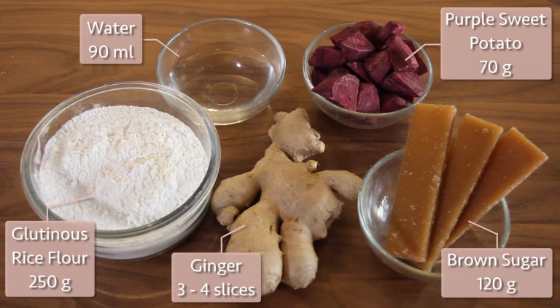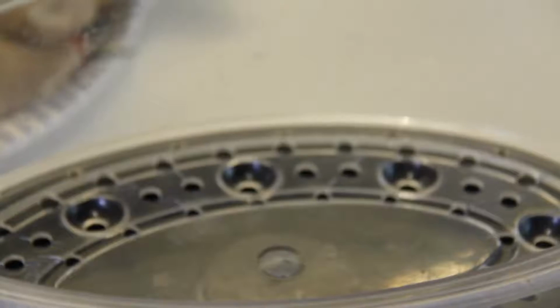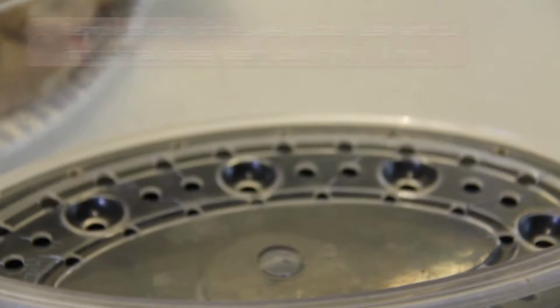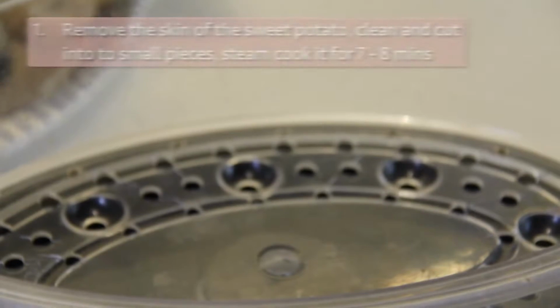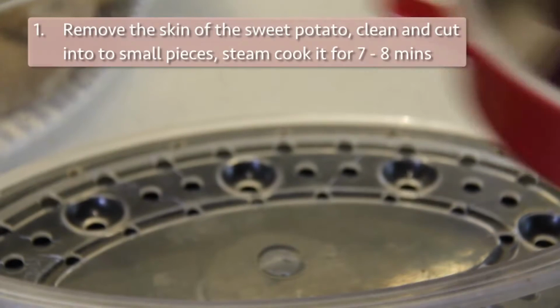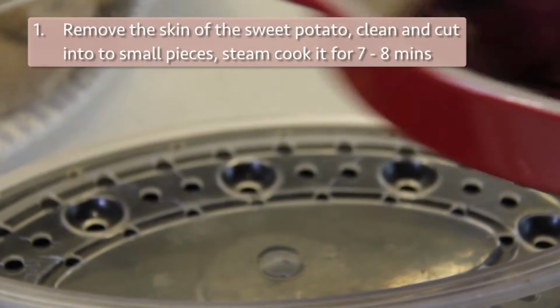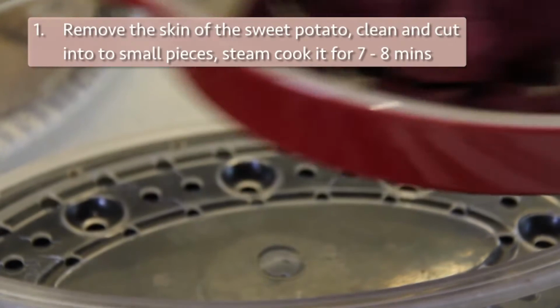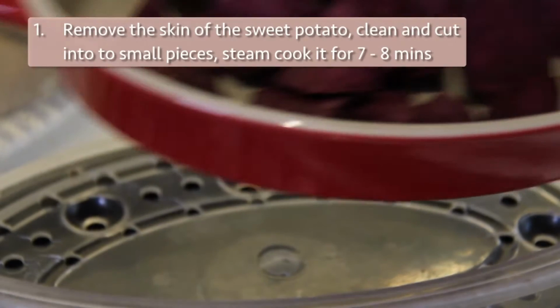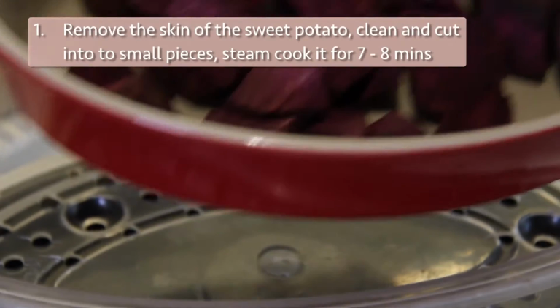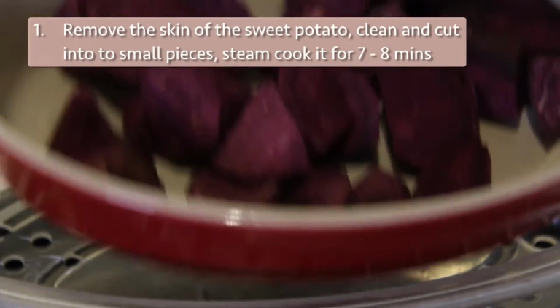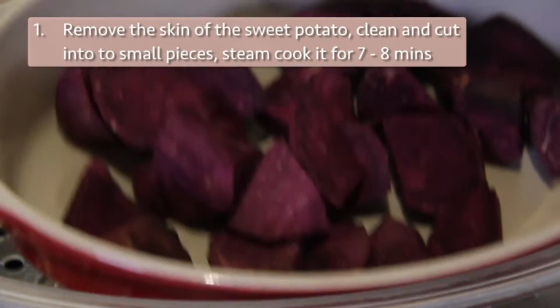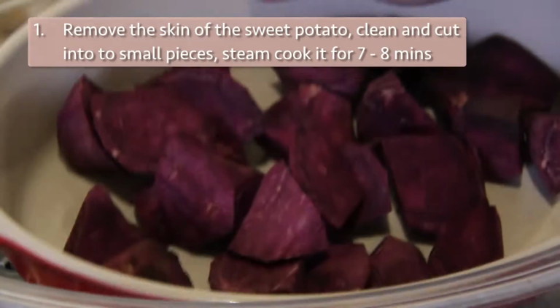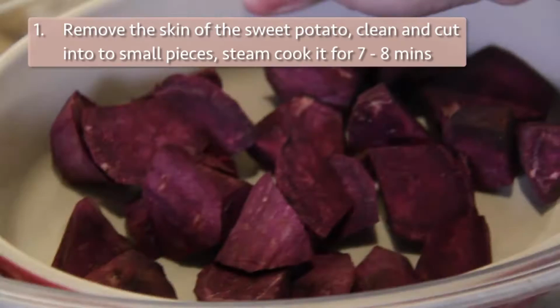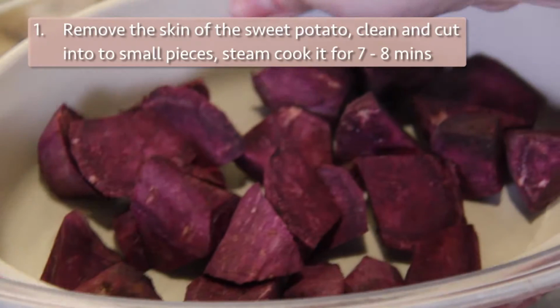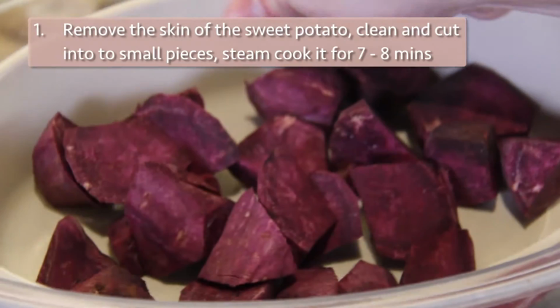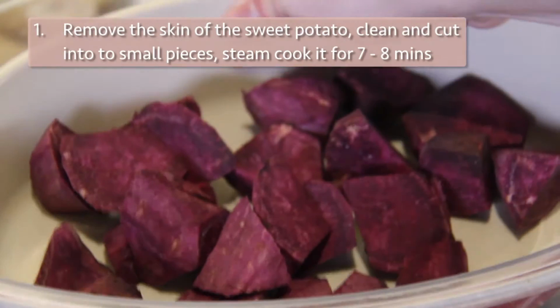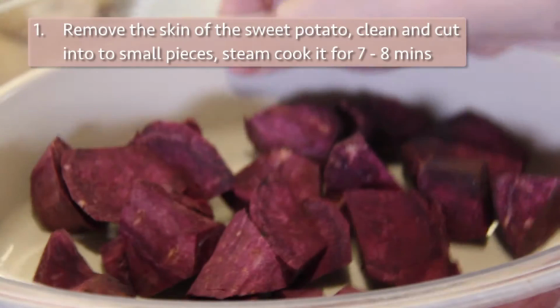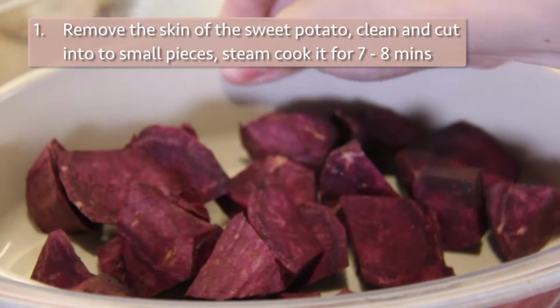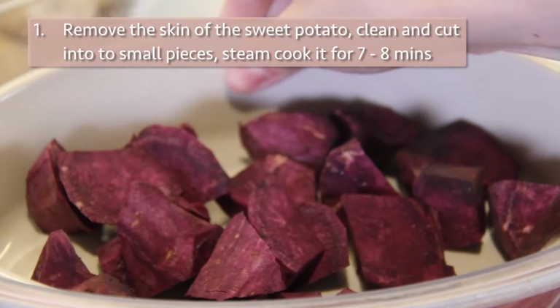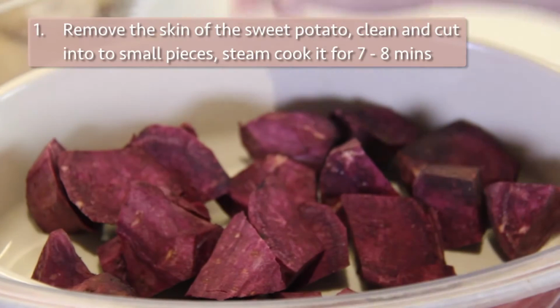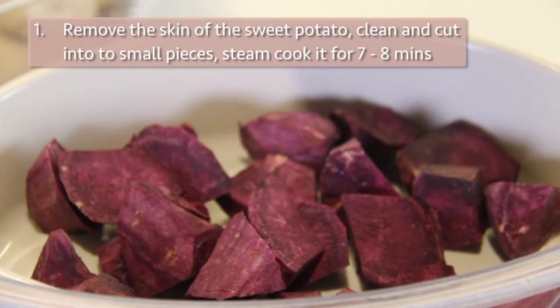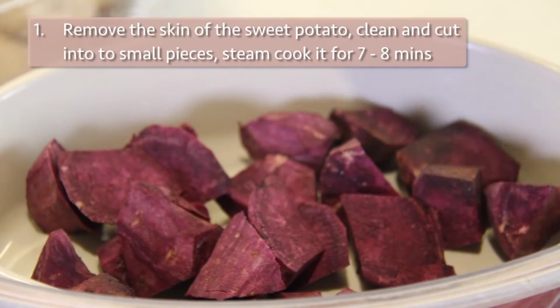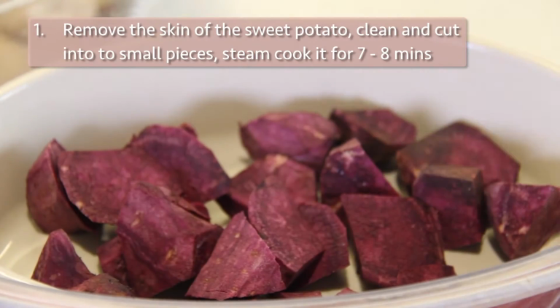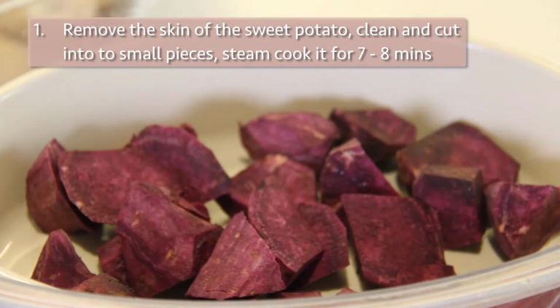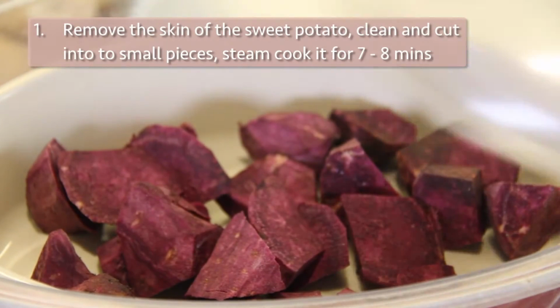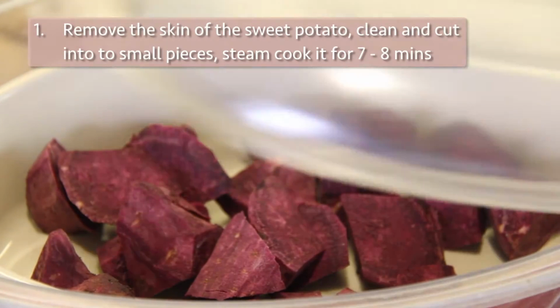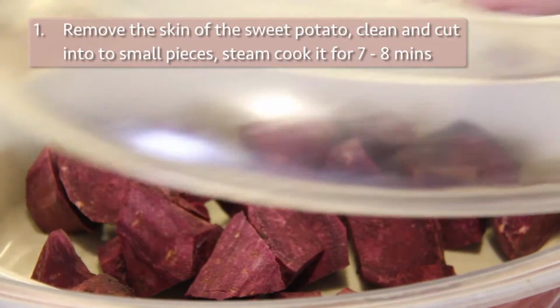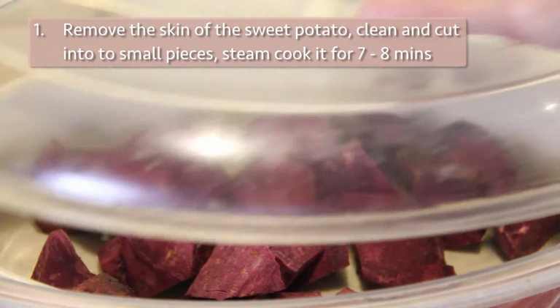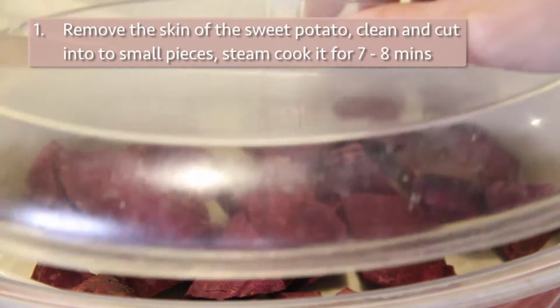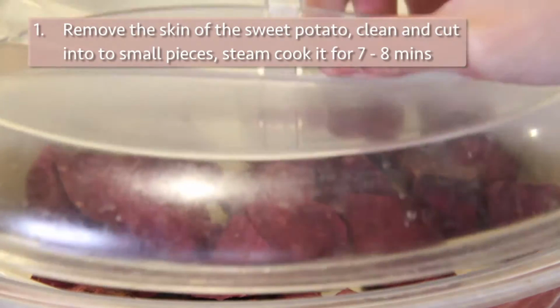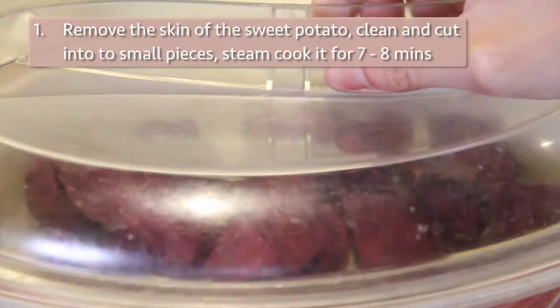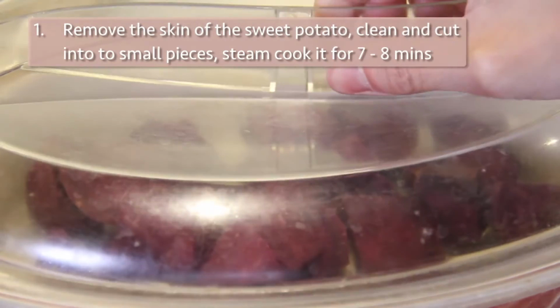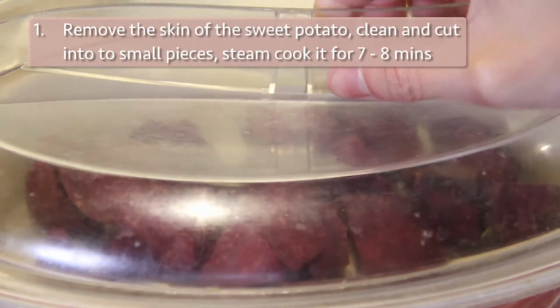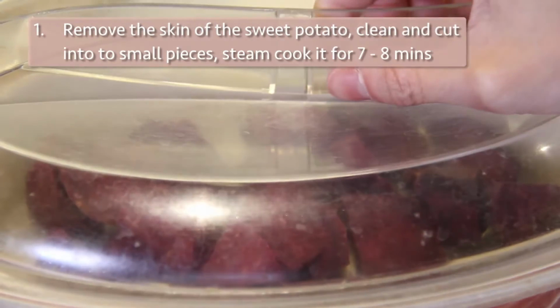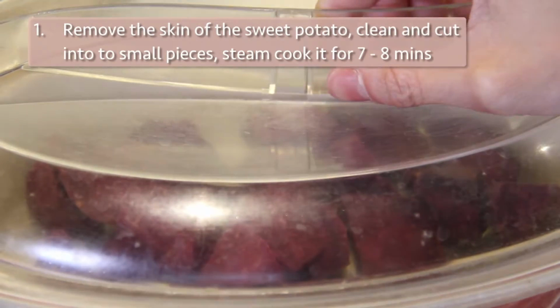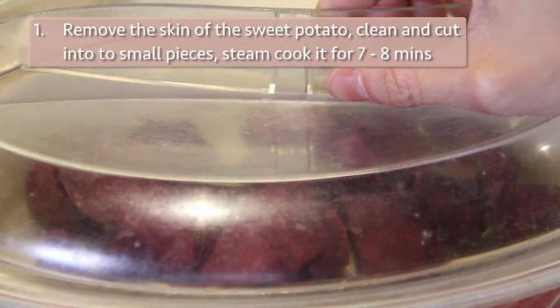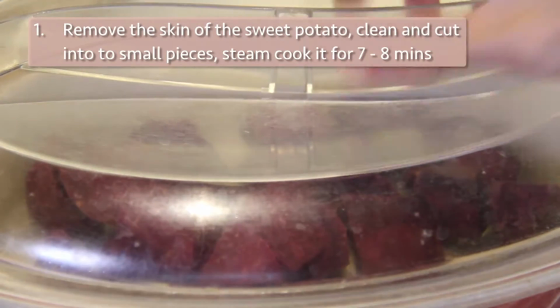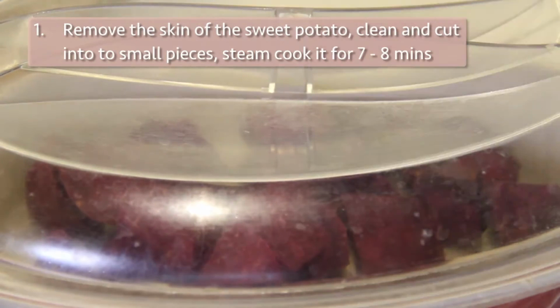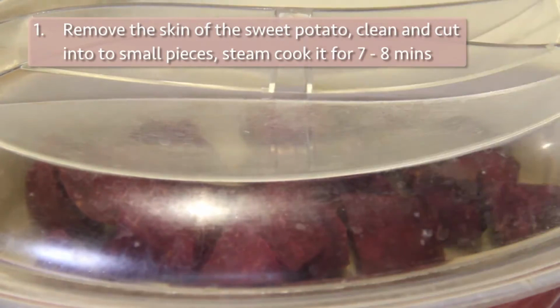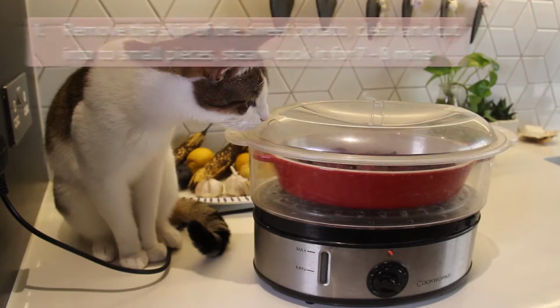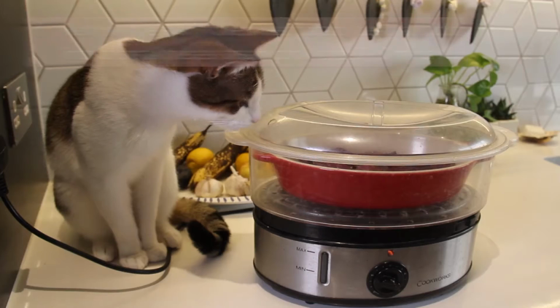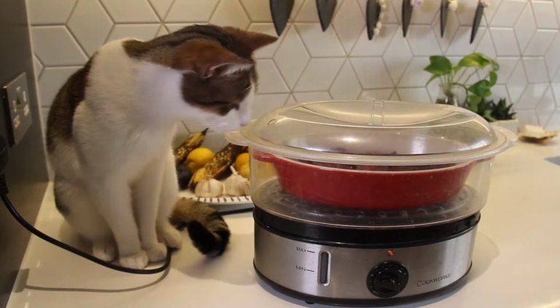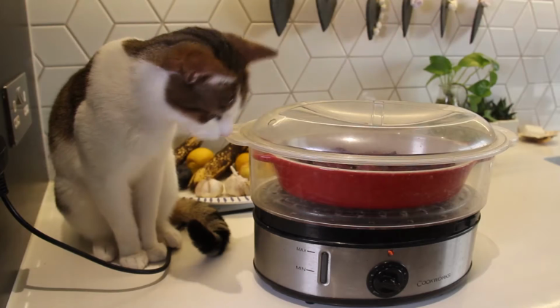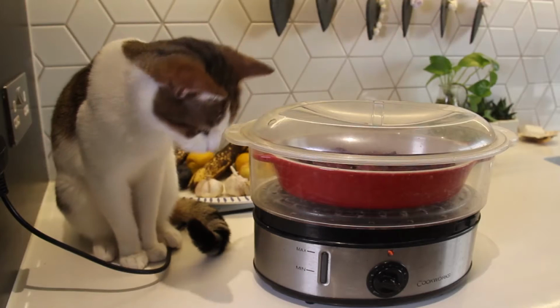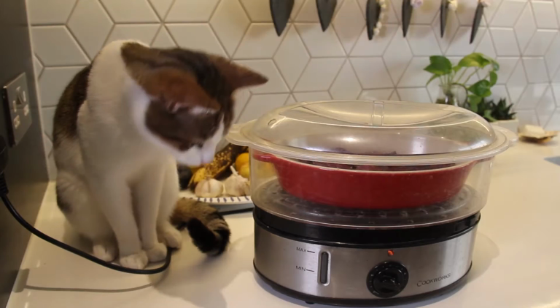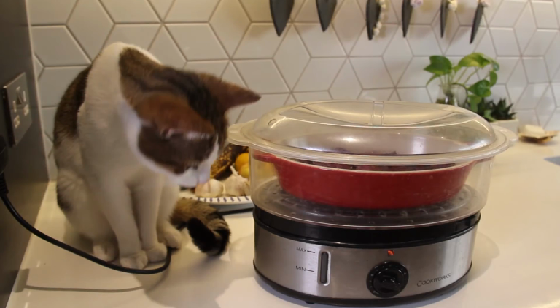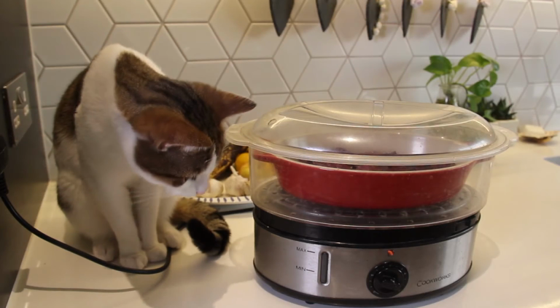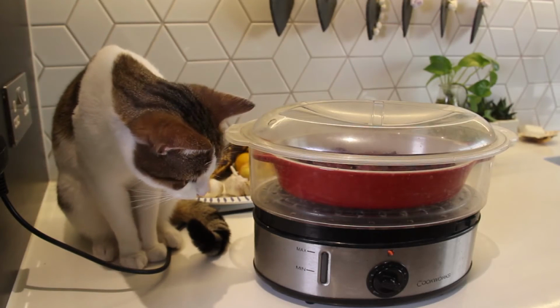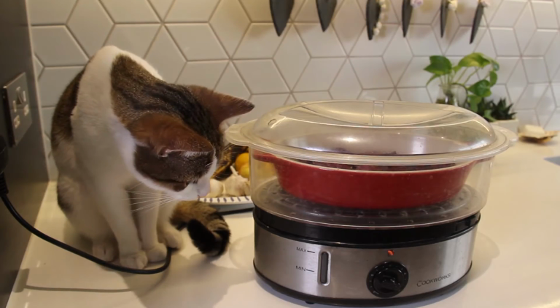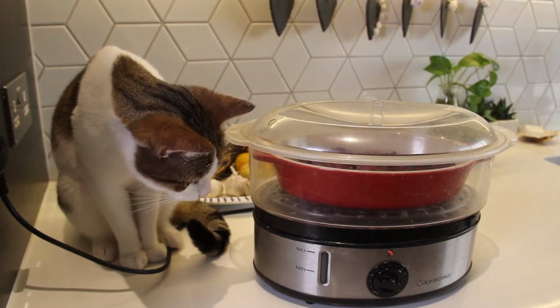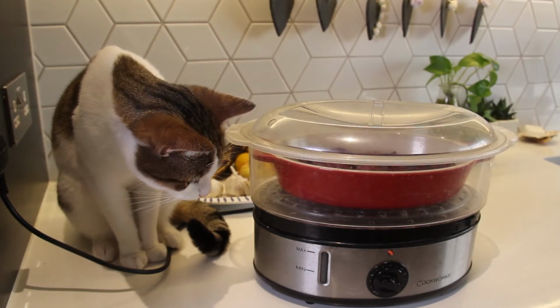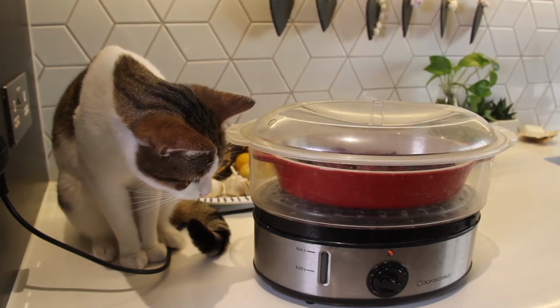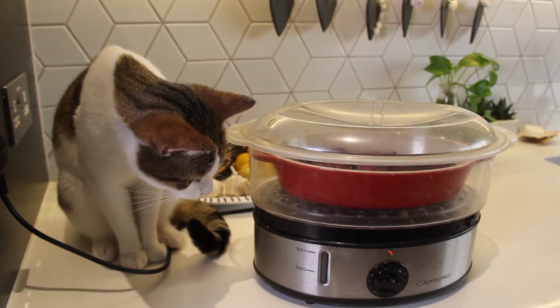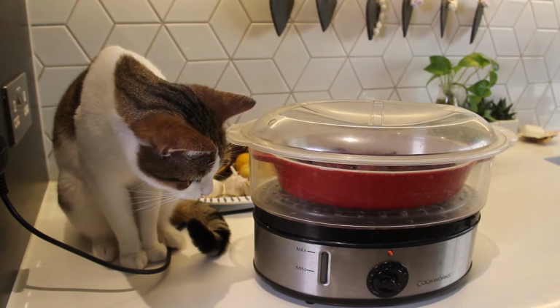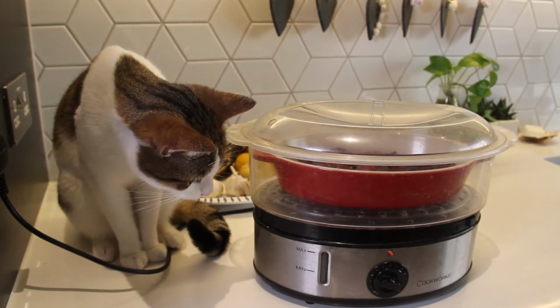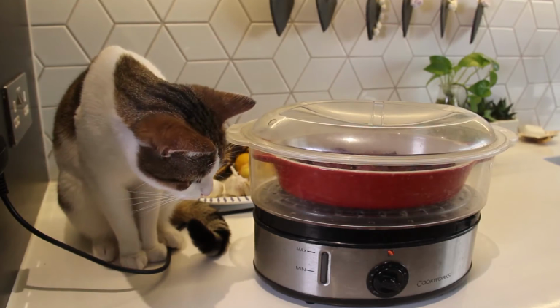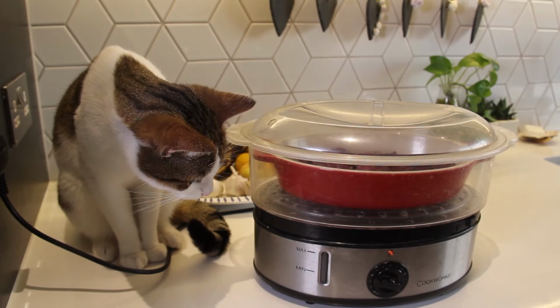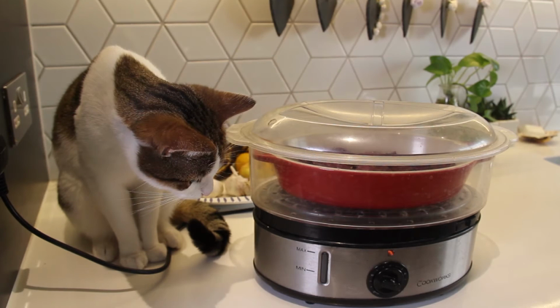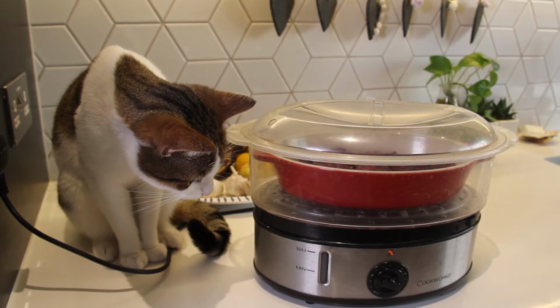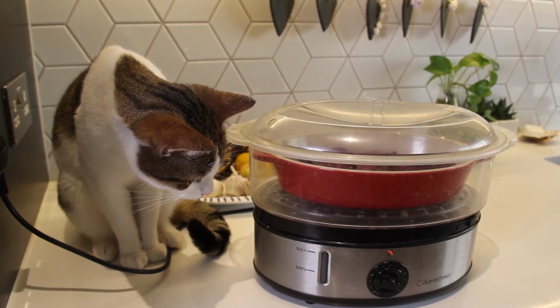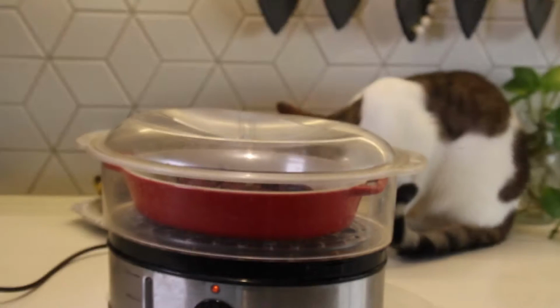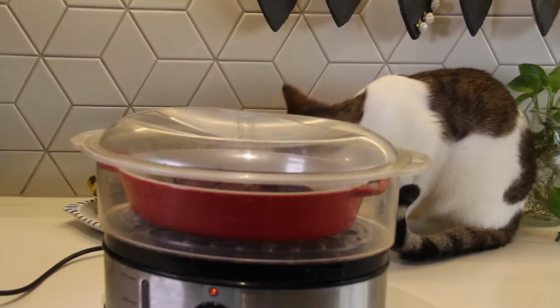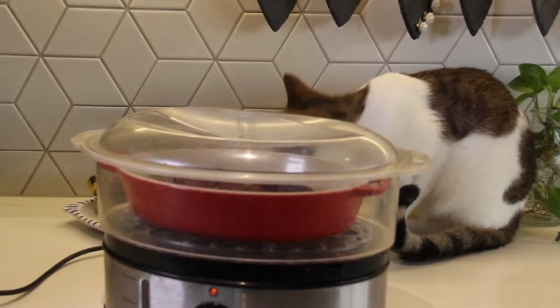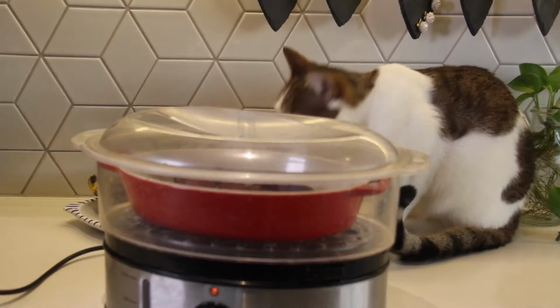First, clean up the sweet potato, remove the skin and cut it into small pieces, and then steam cook it for about 7 to 8 minutes.